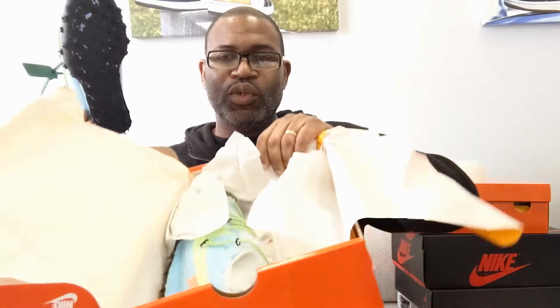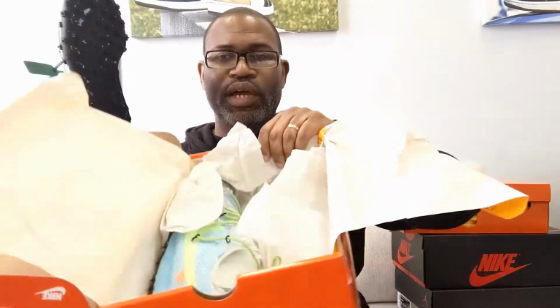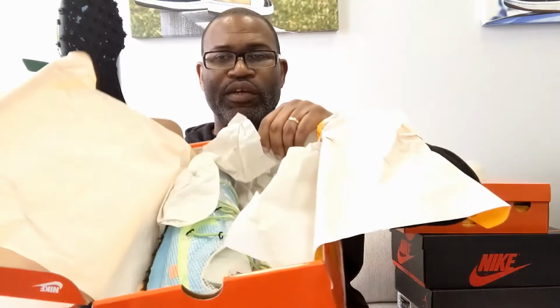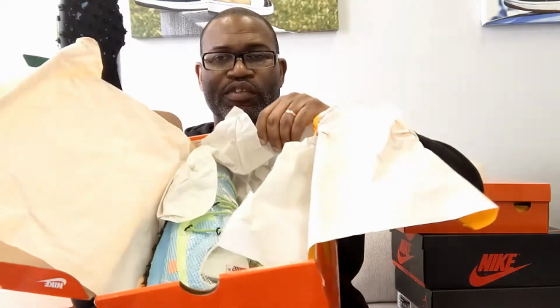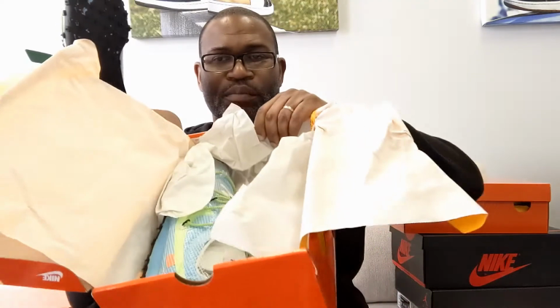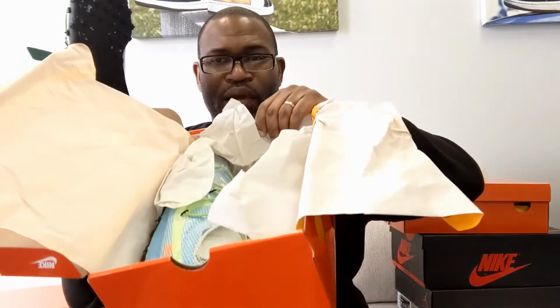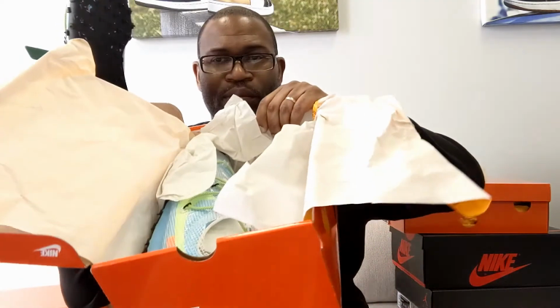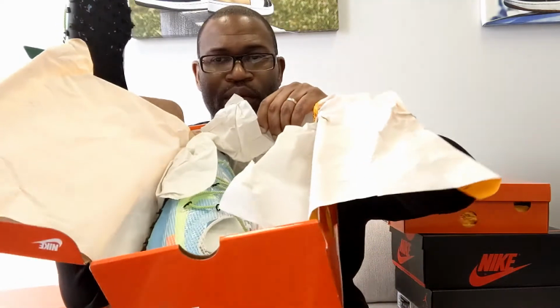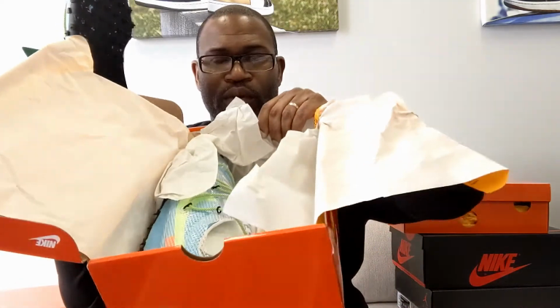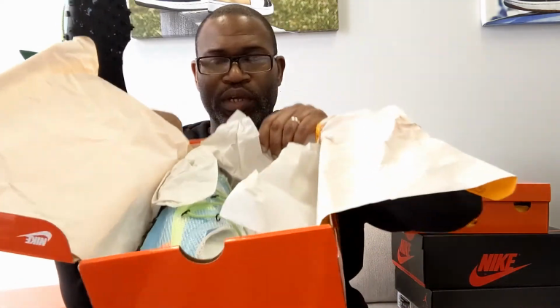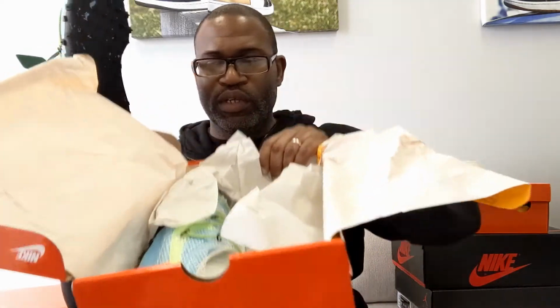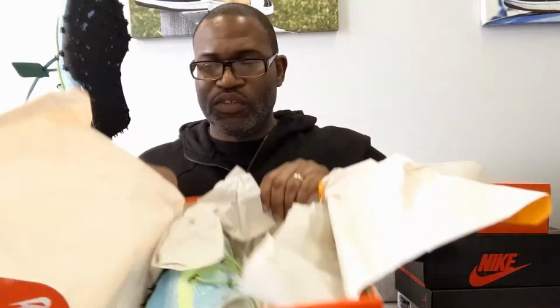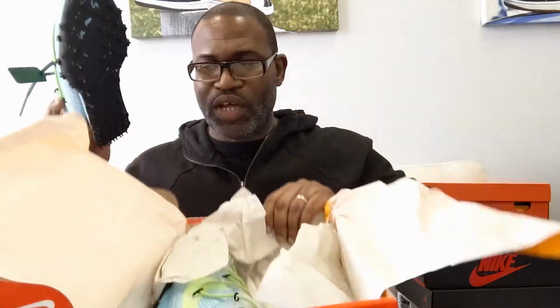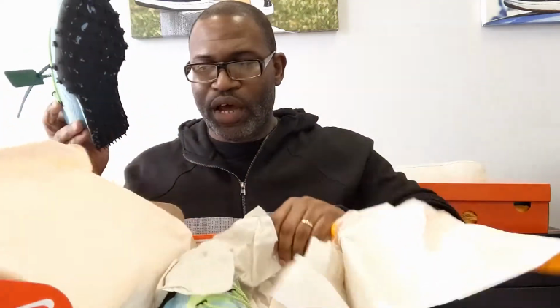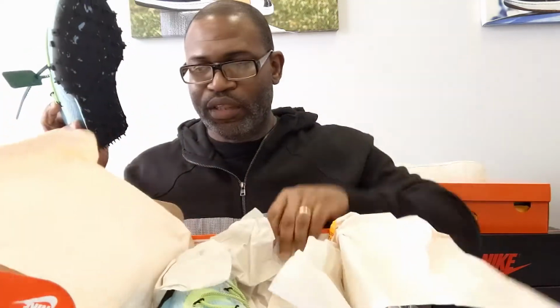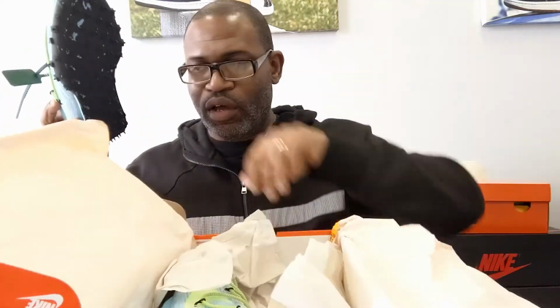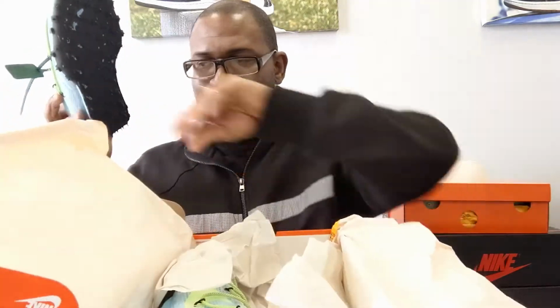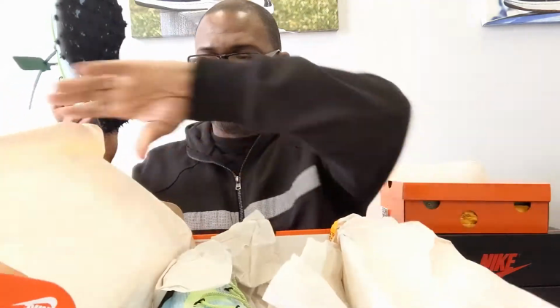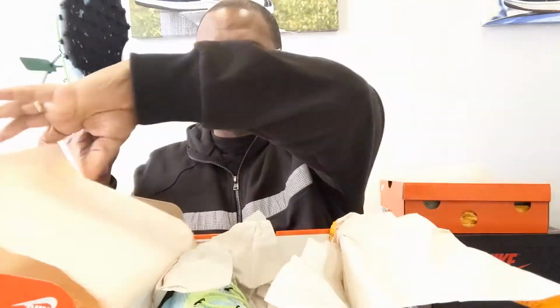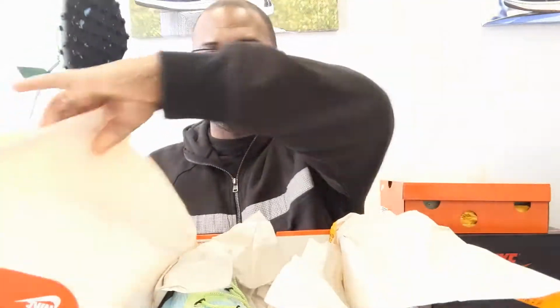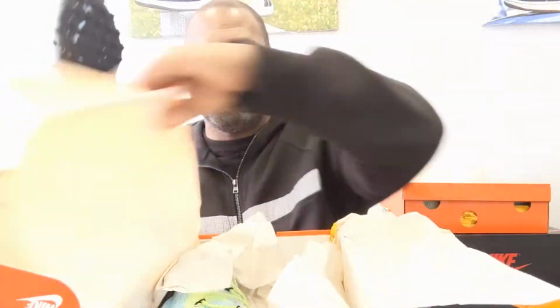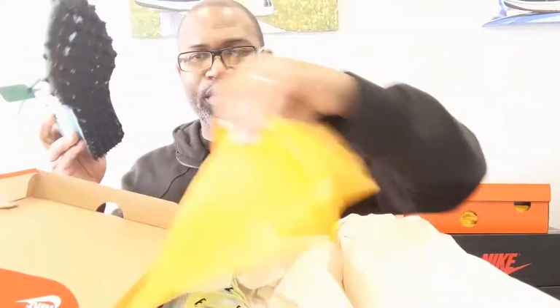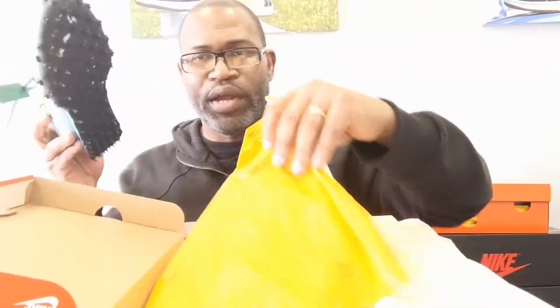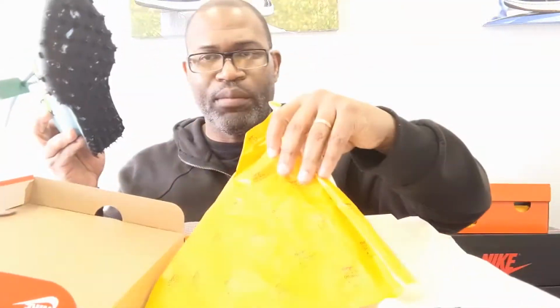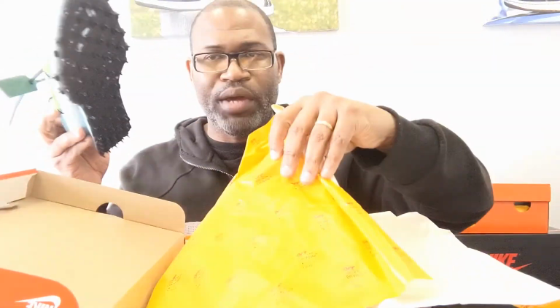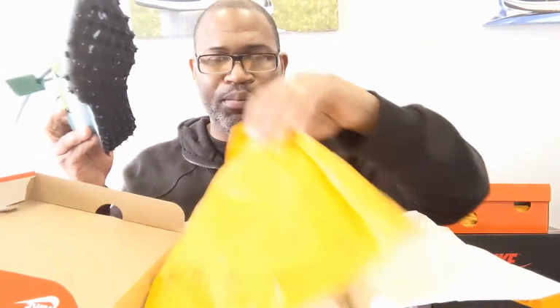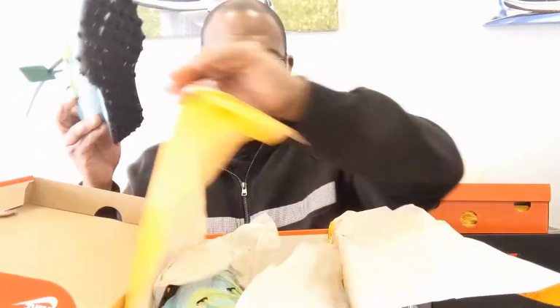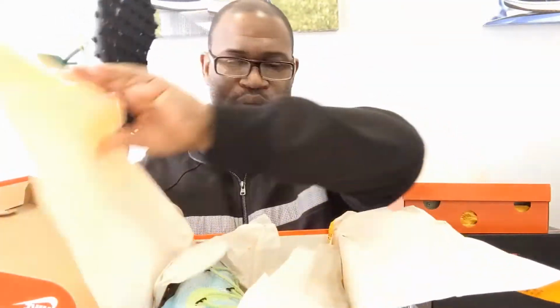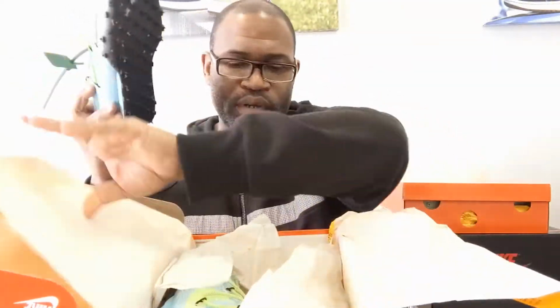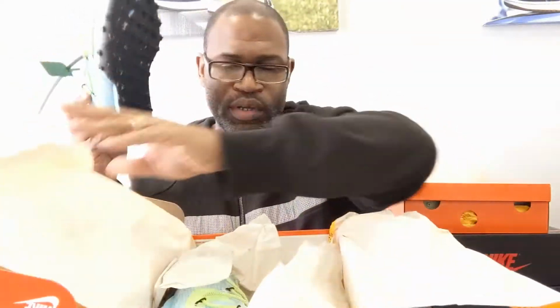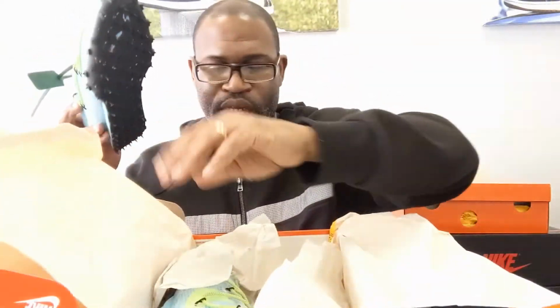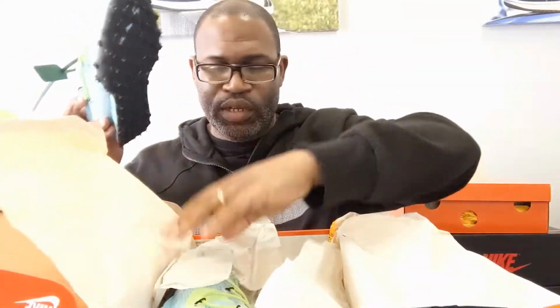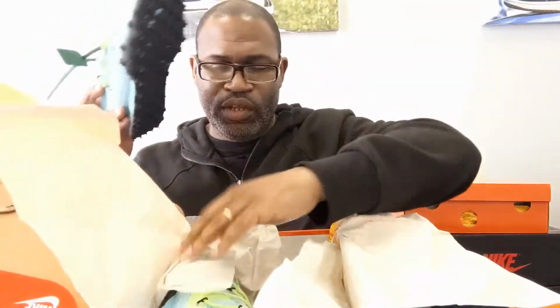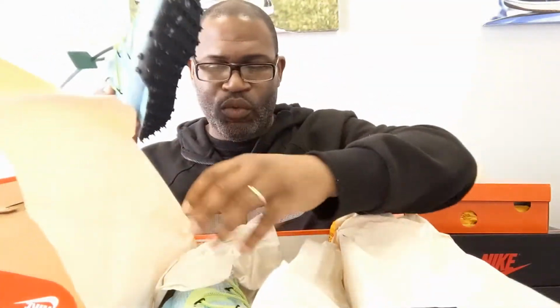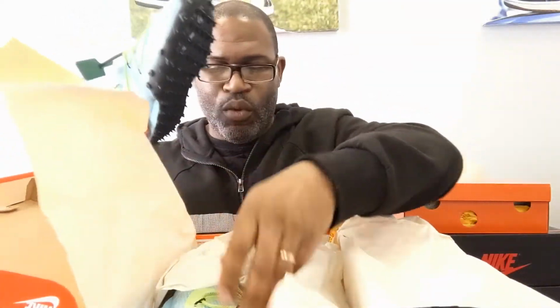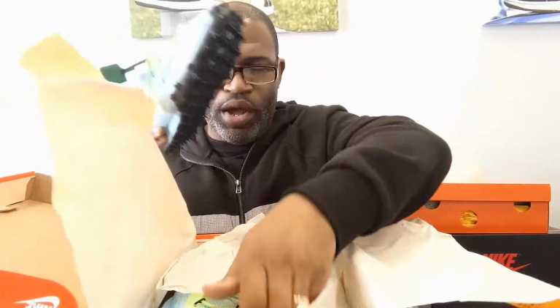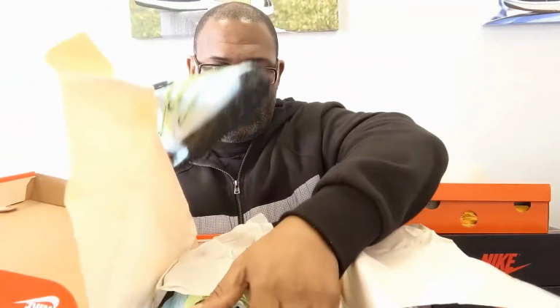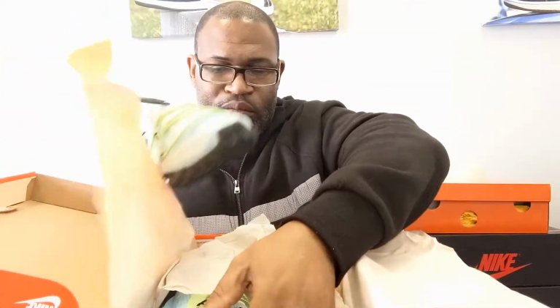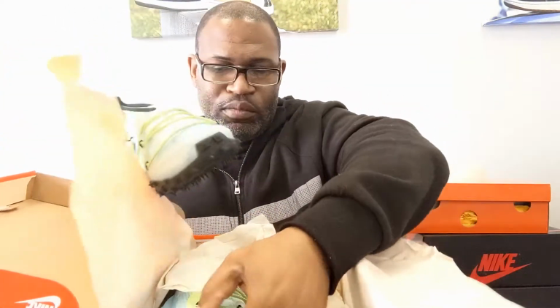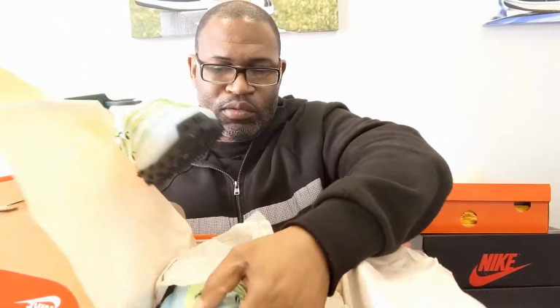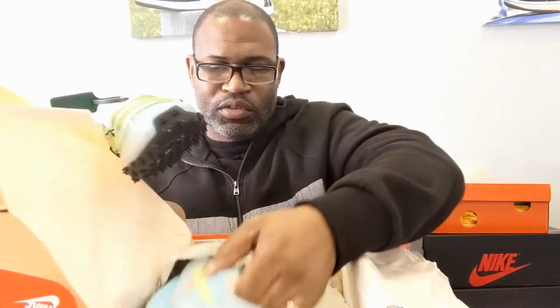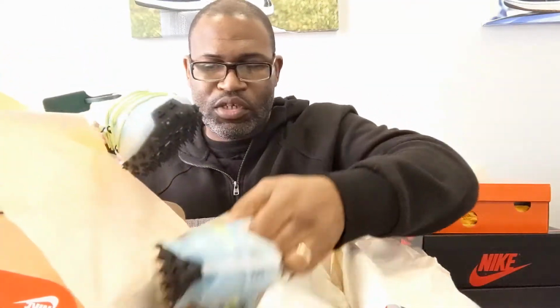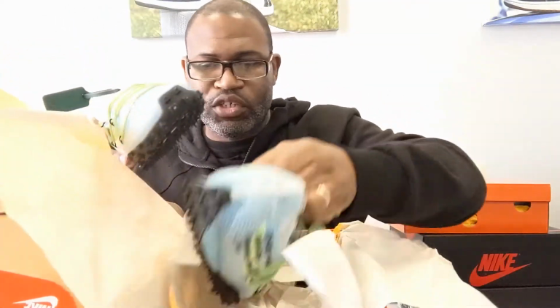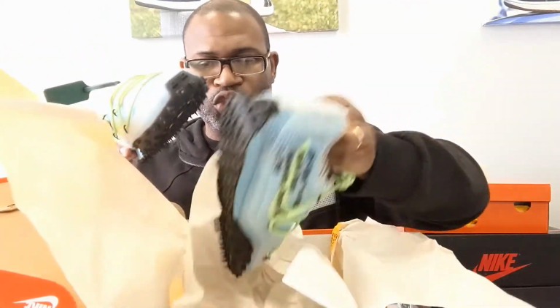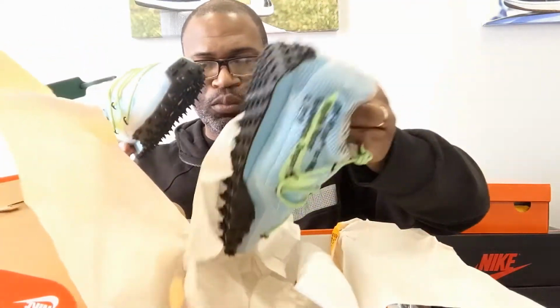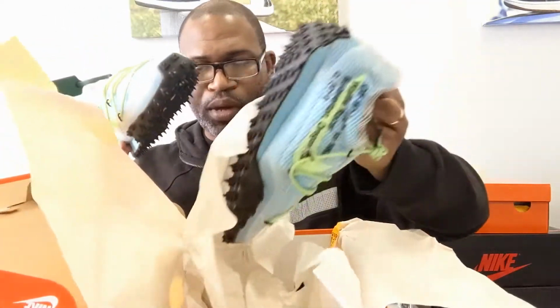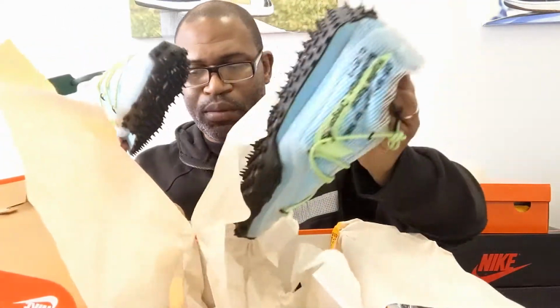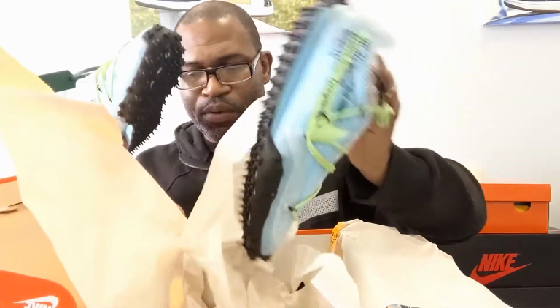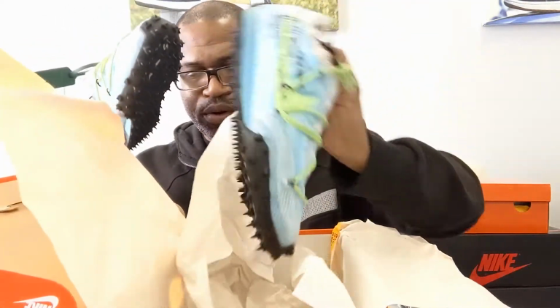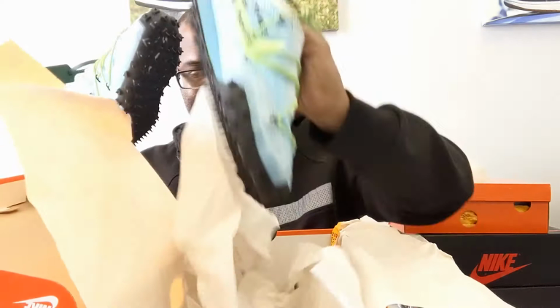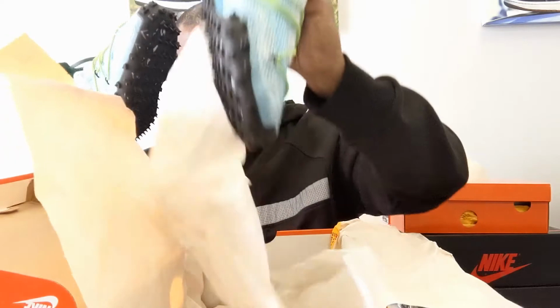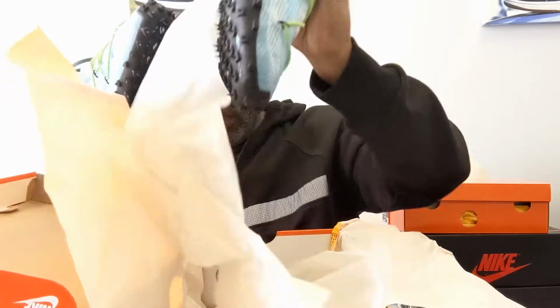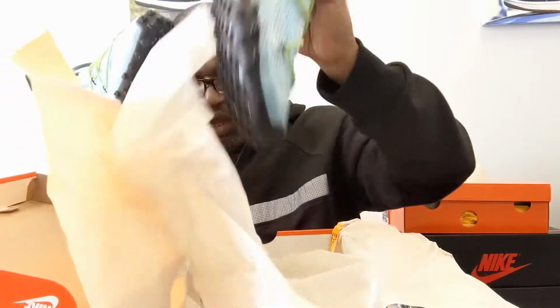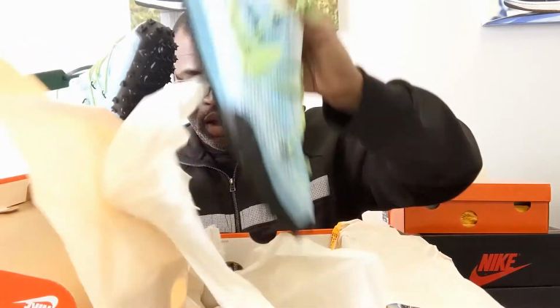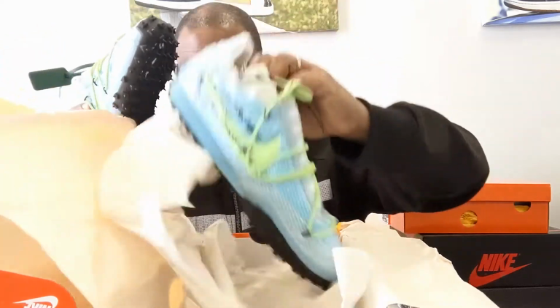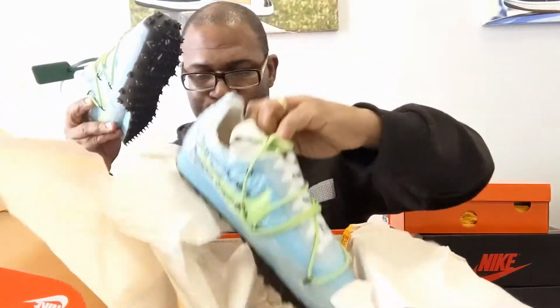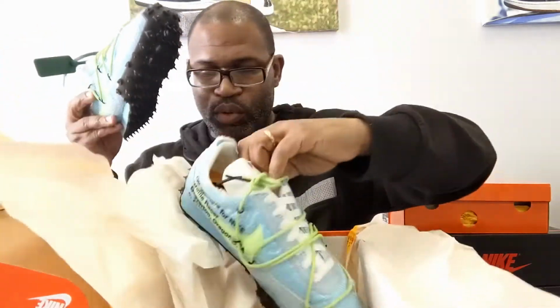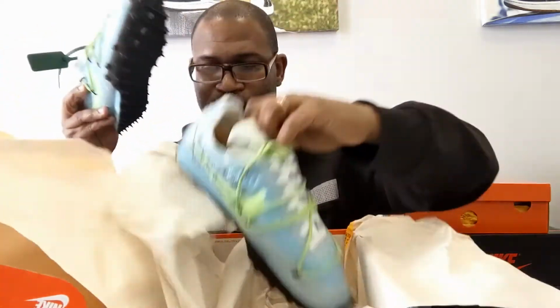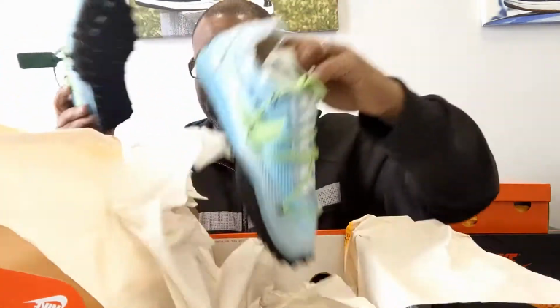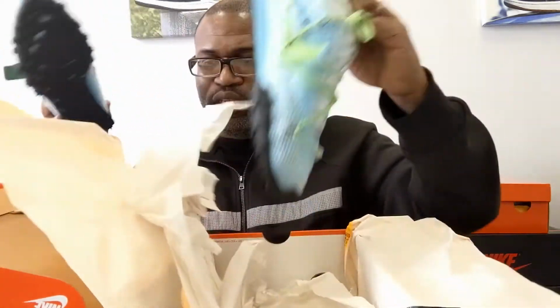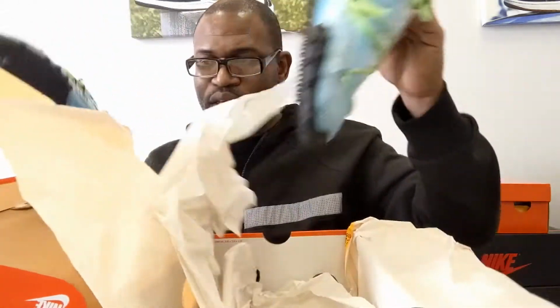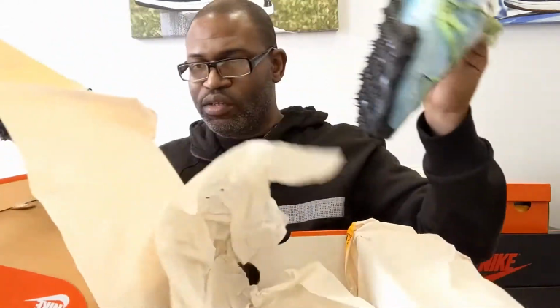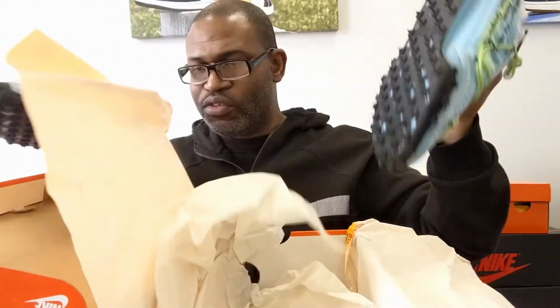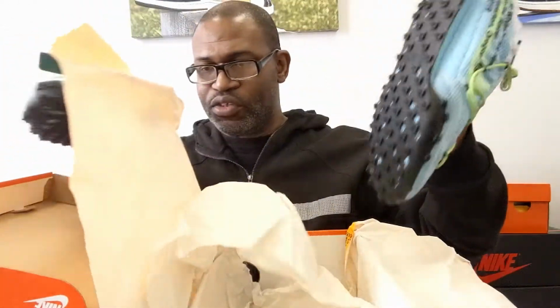On the inside you've got two layers of paper: the Off-White branded paper and then a white tissue paper underneath.